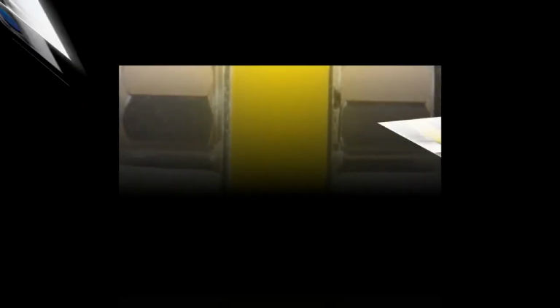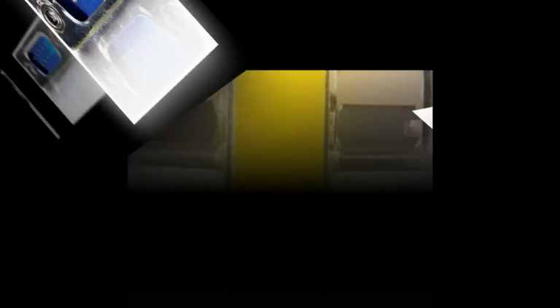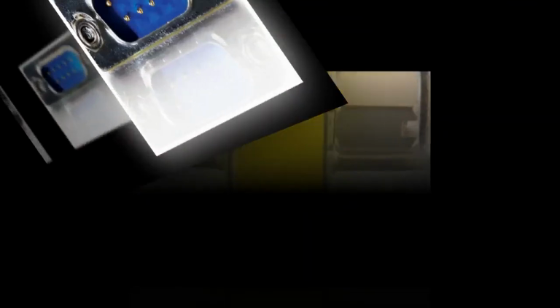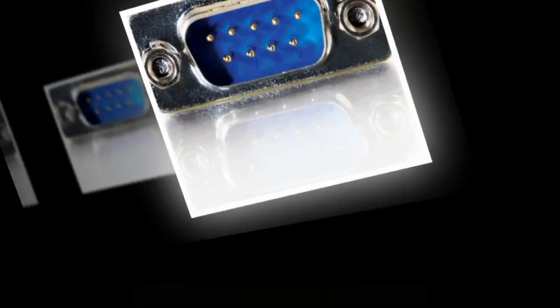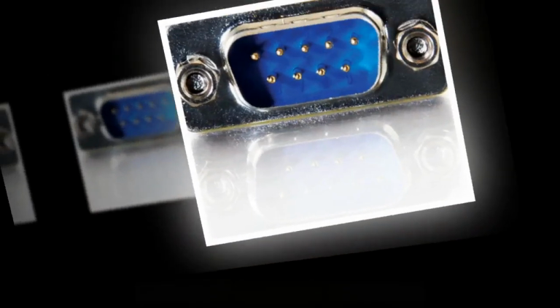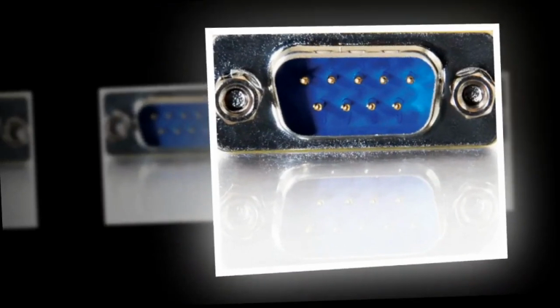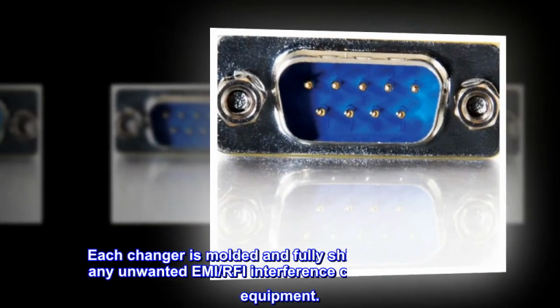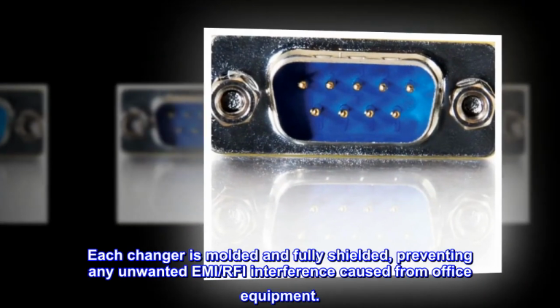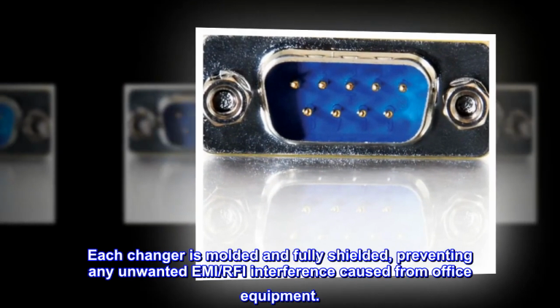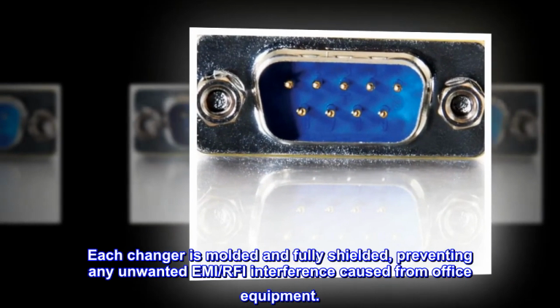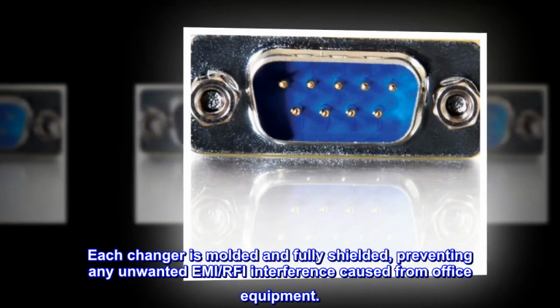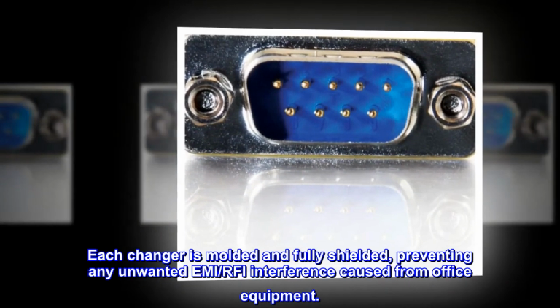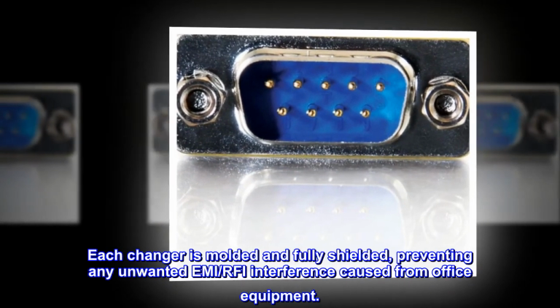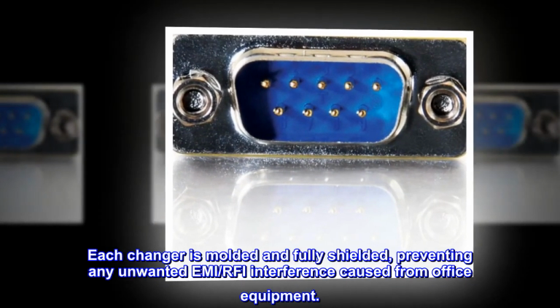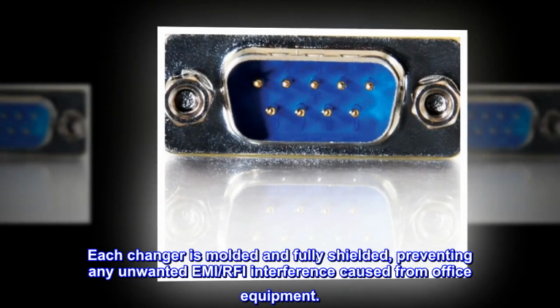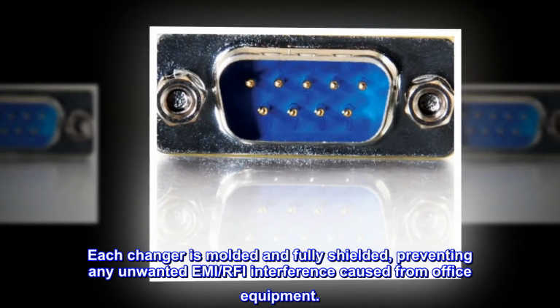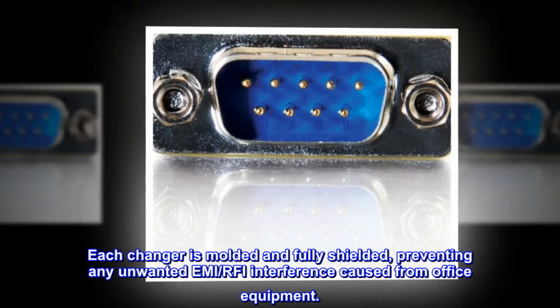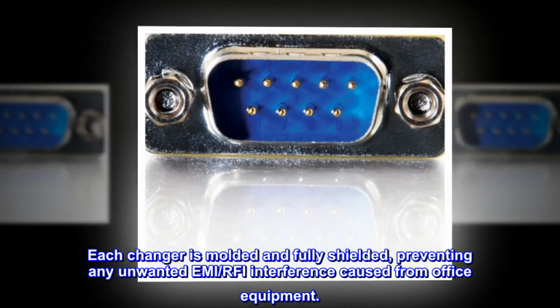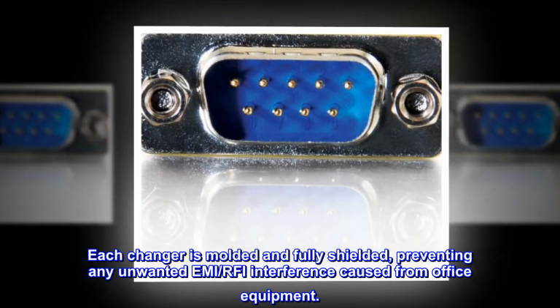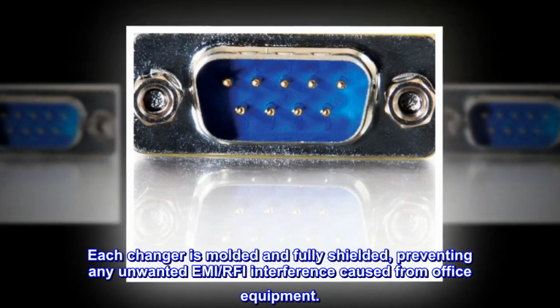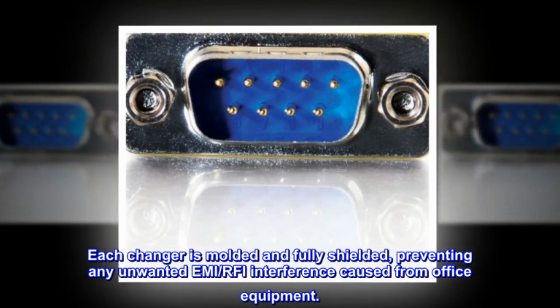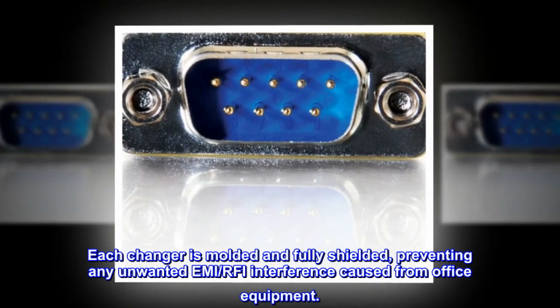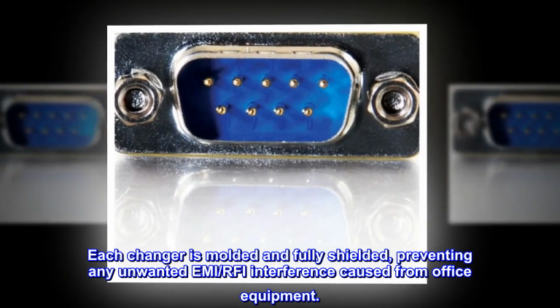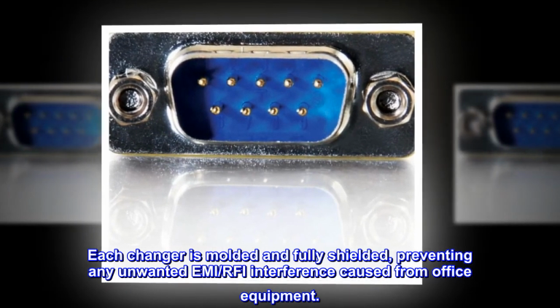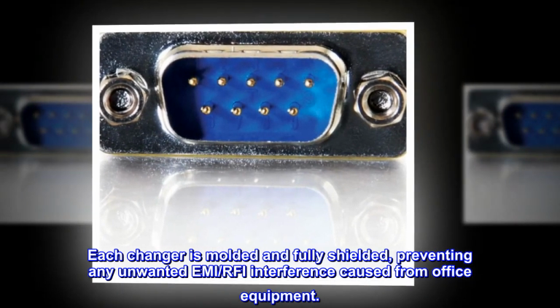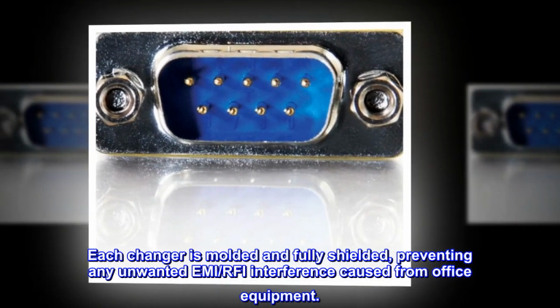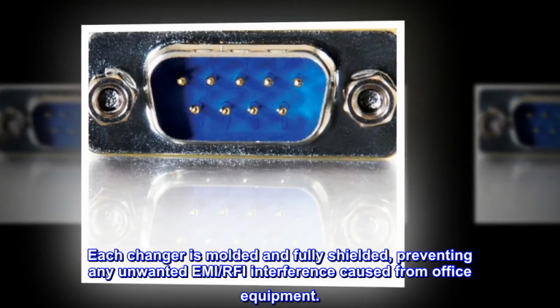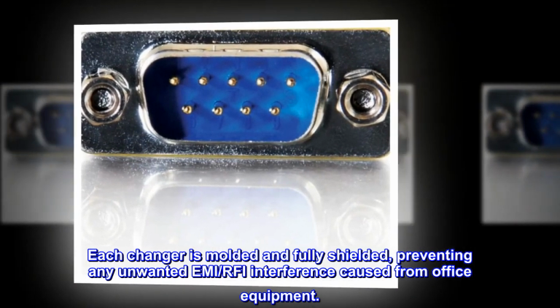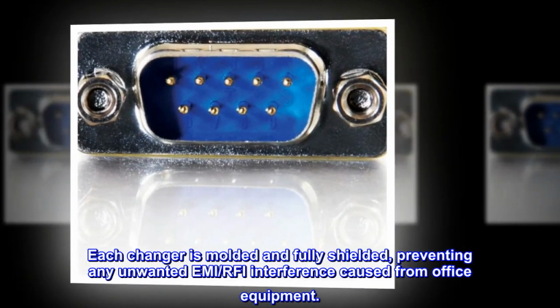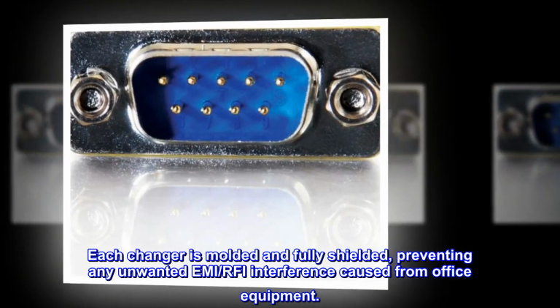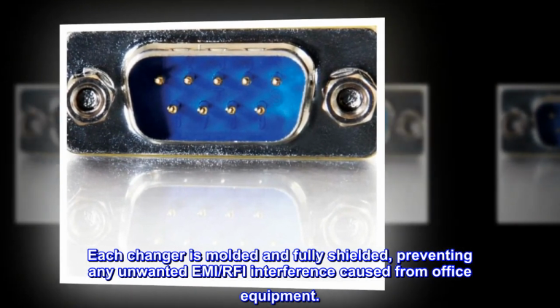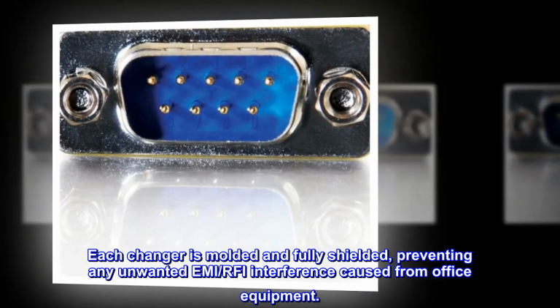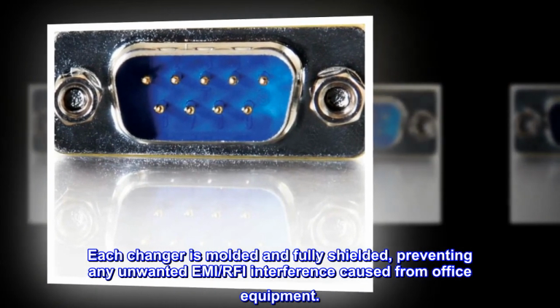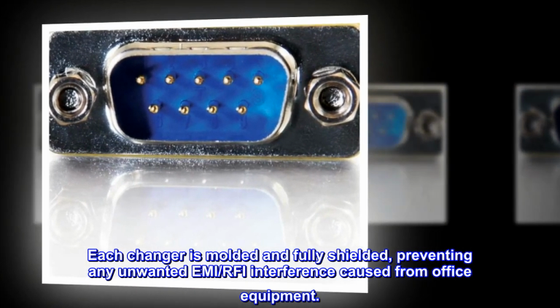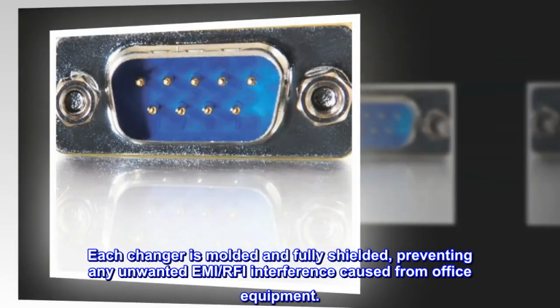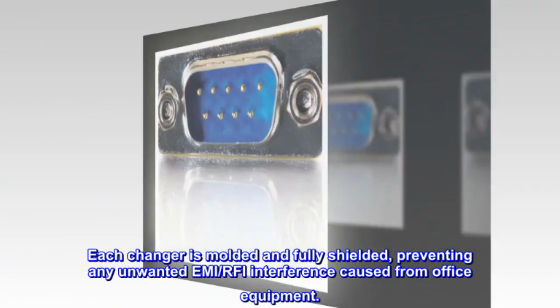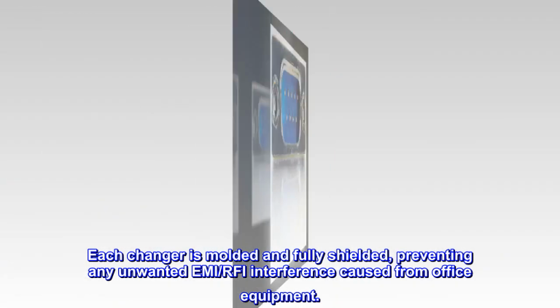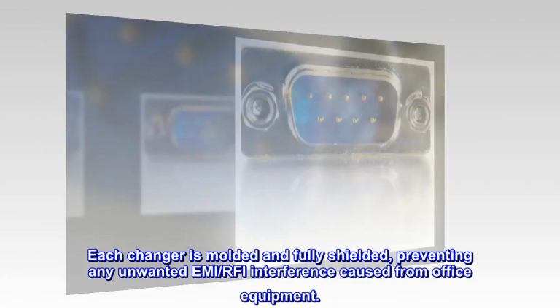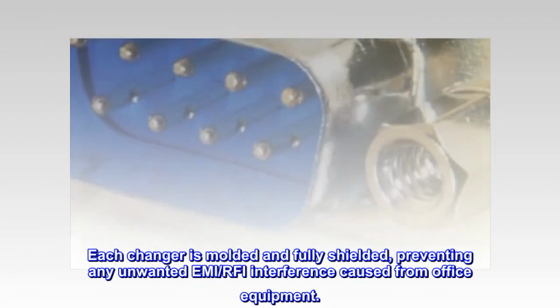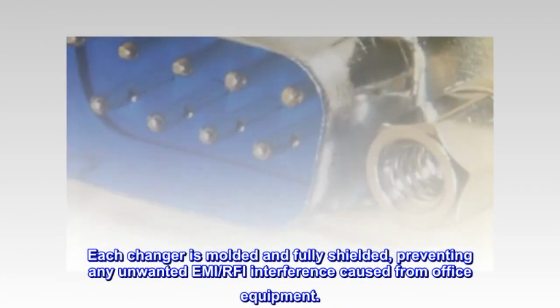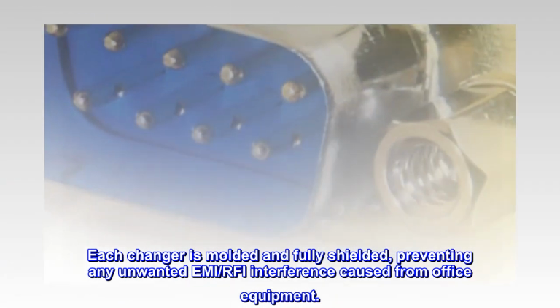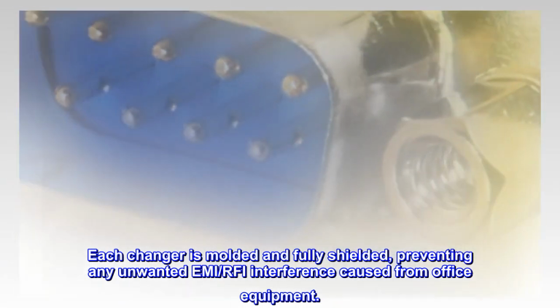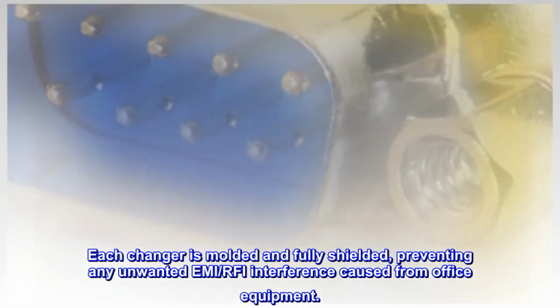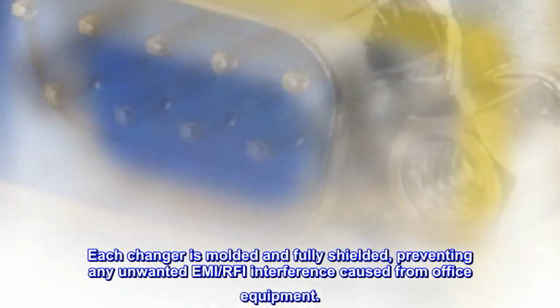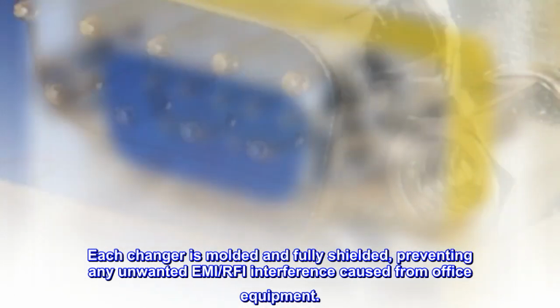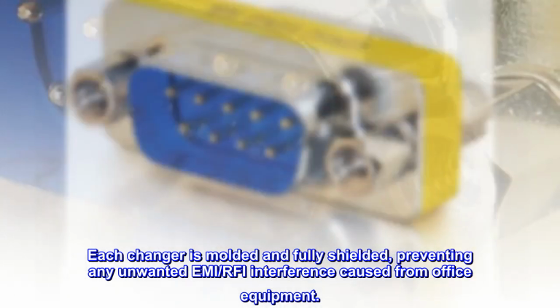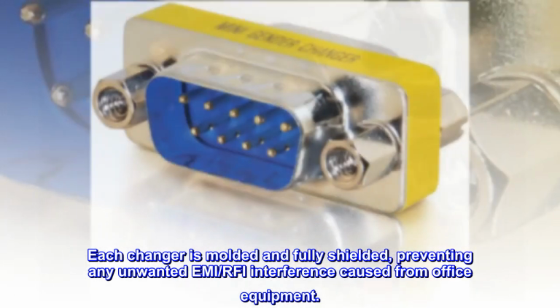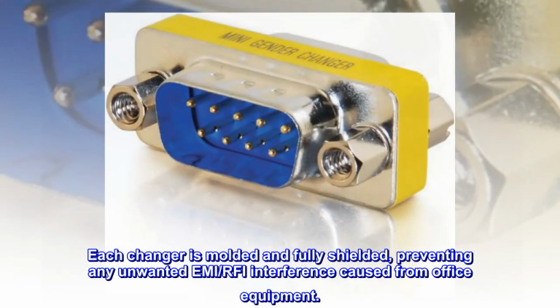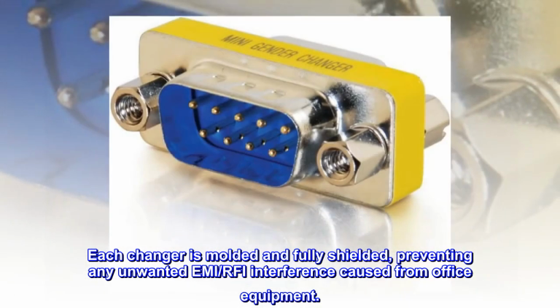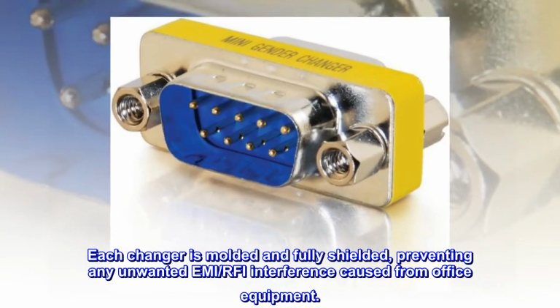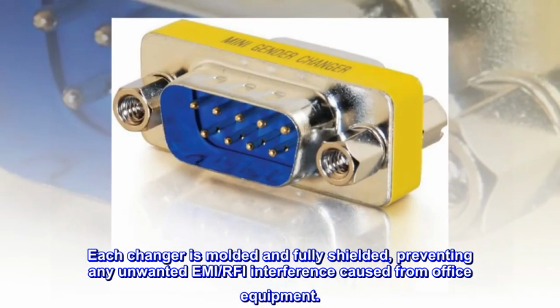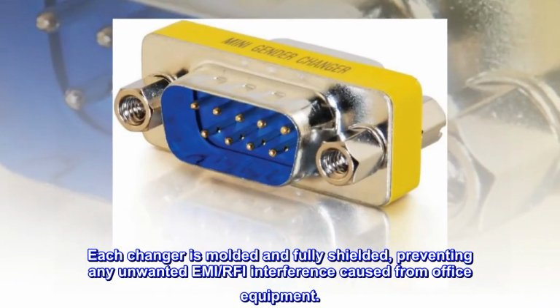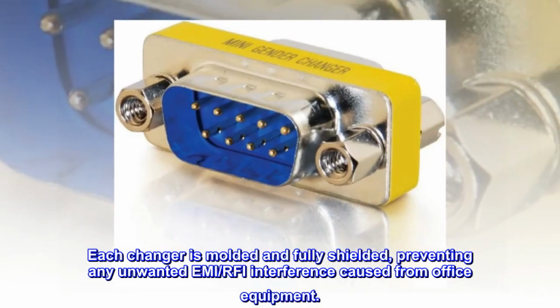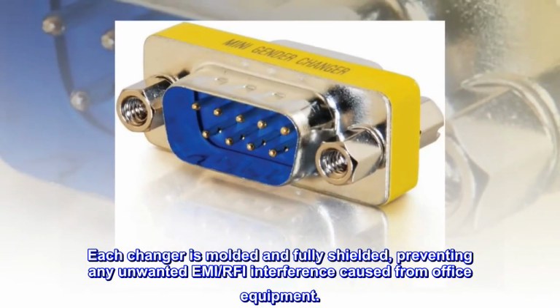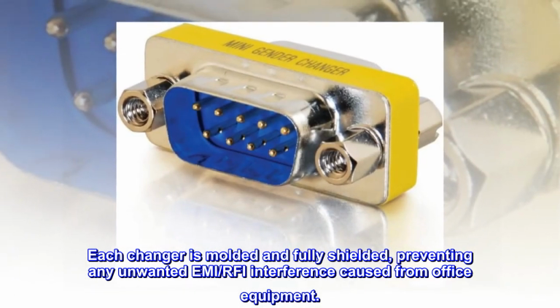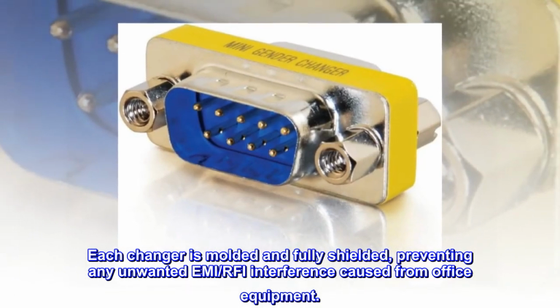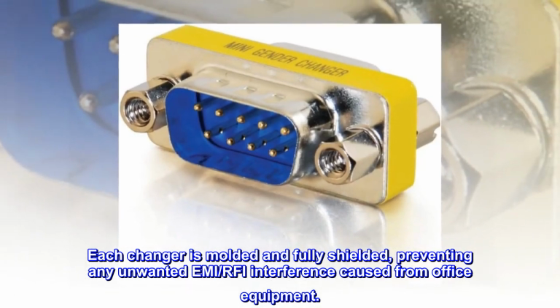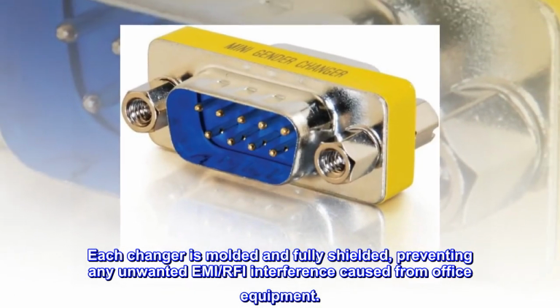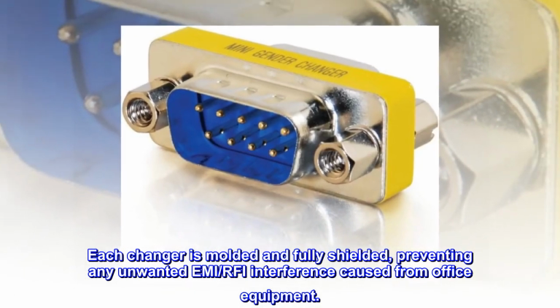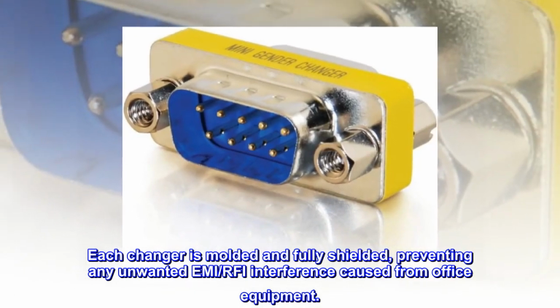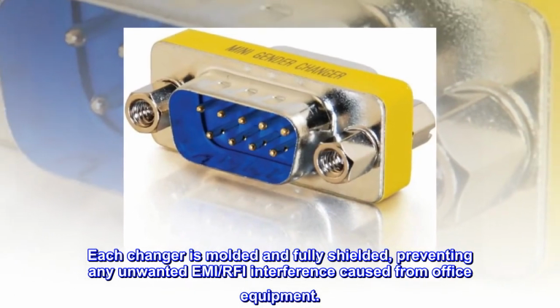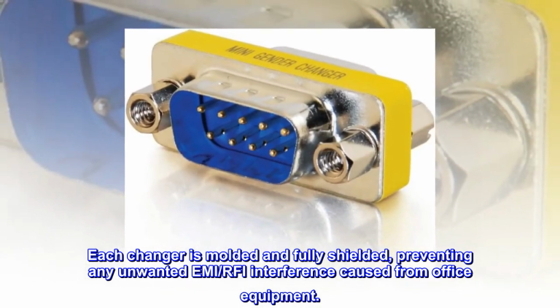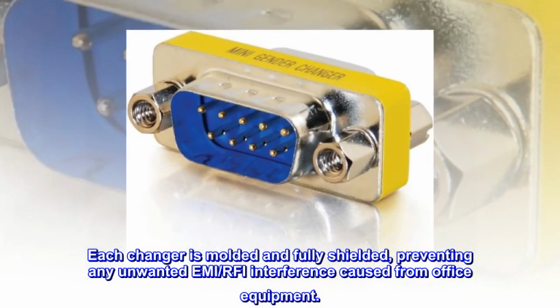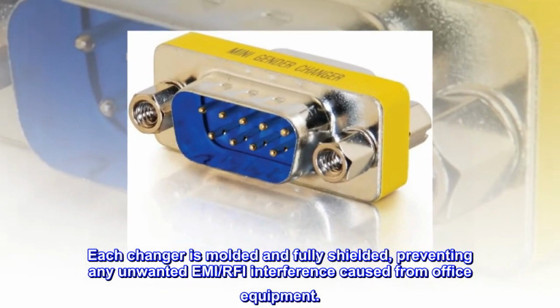Each changer is molded and fully shielded, preventing any unwanted EMI/RFI interference caused from office equipment.